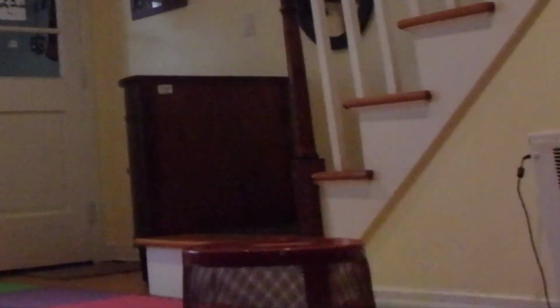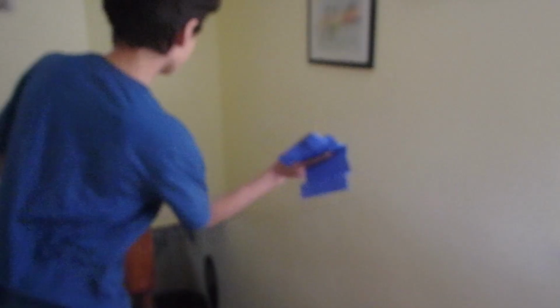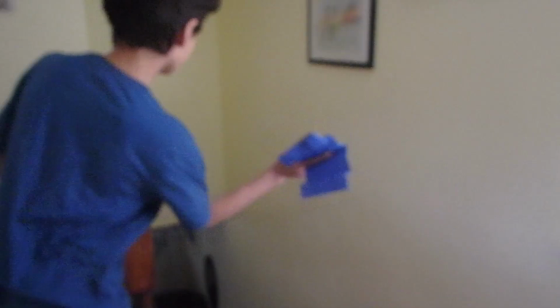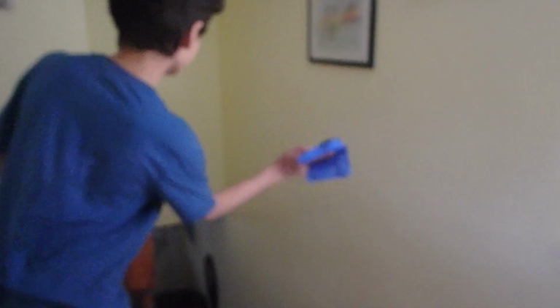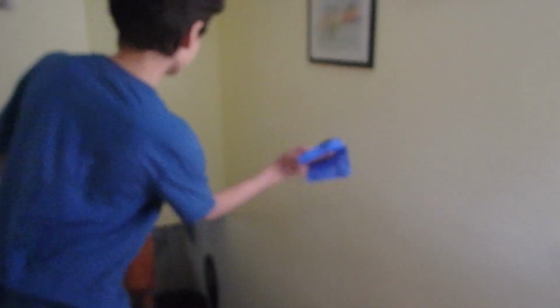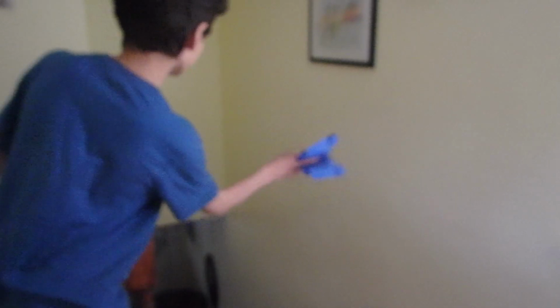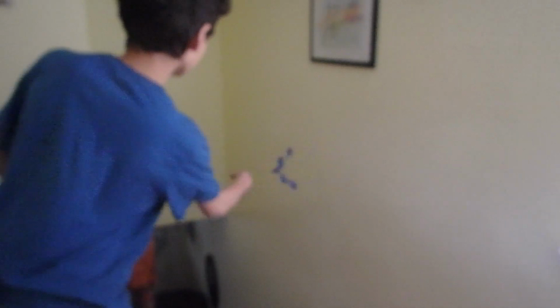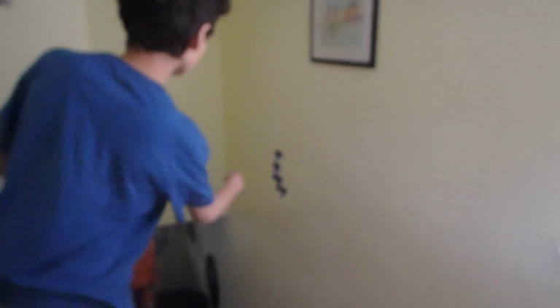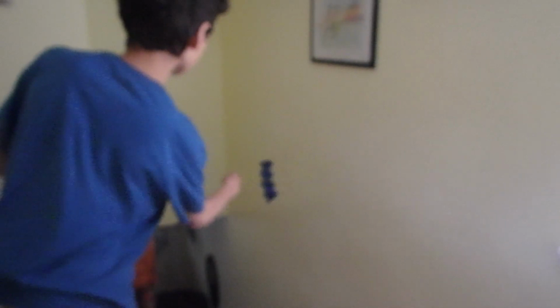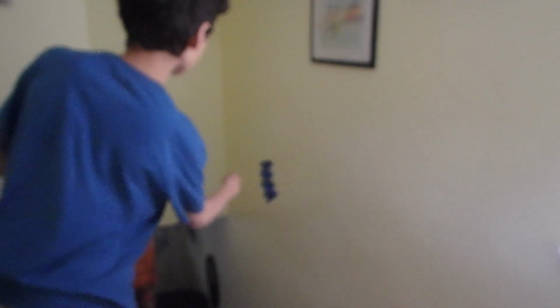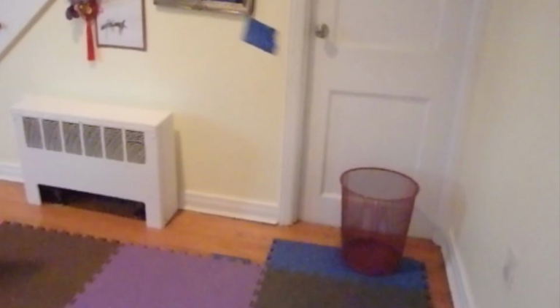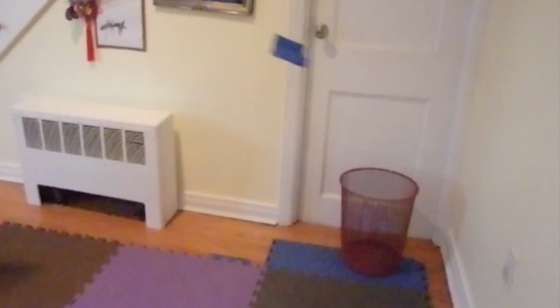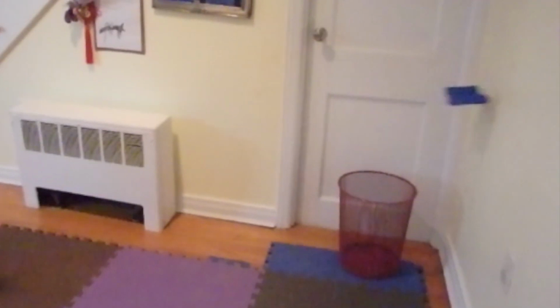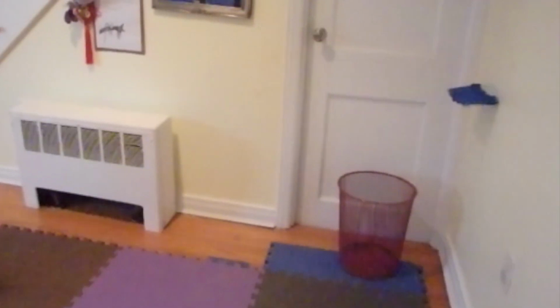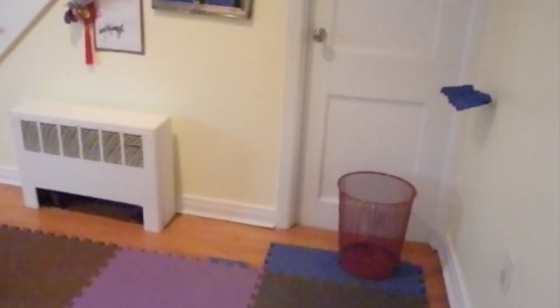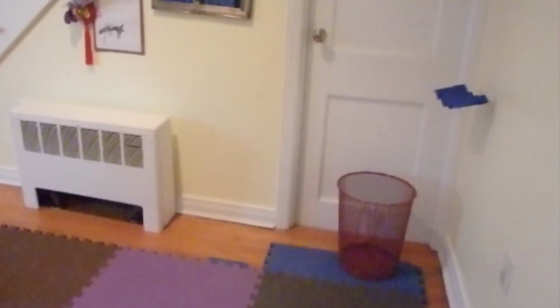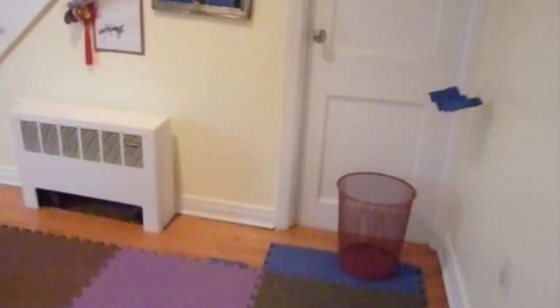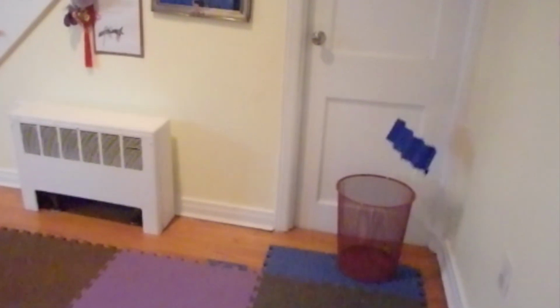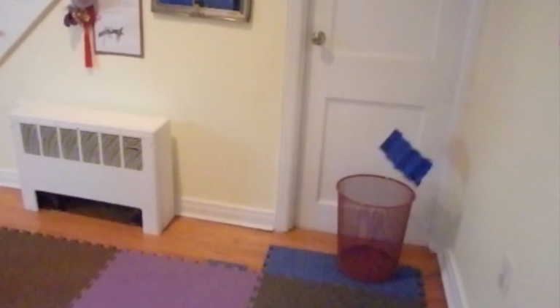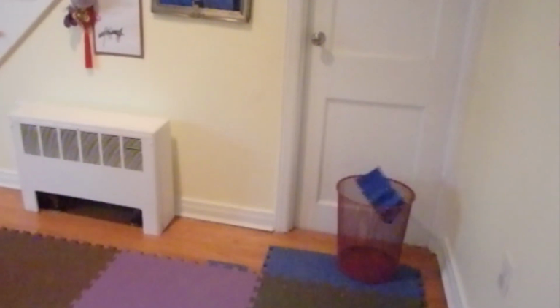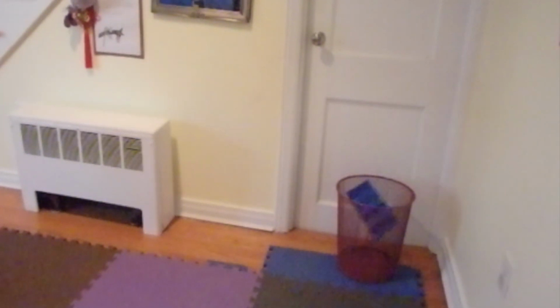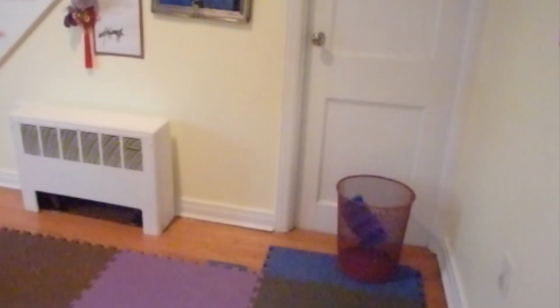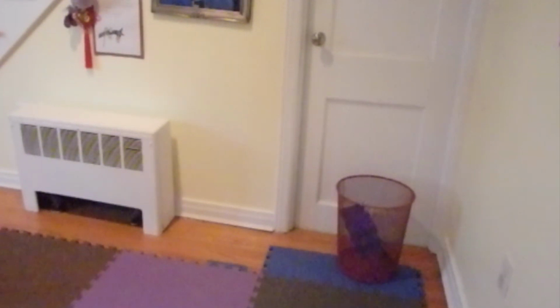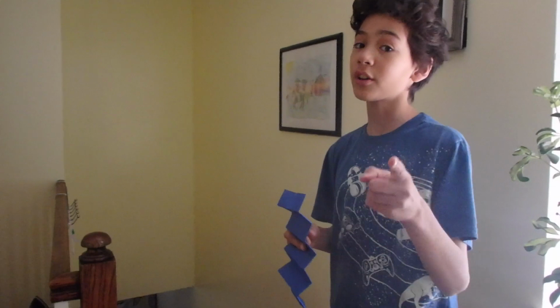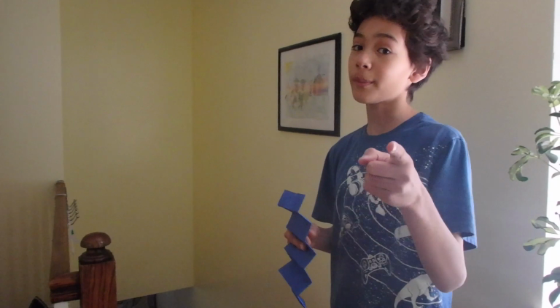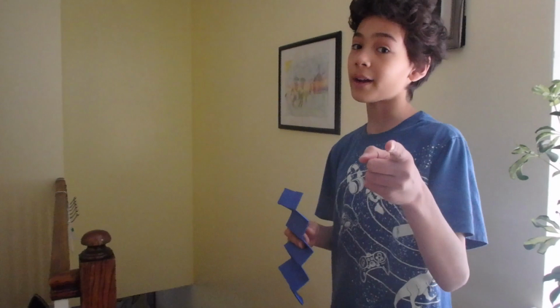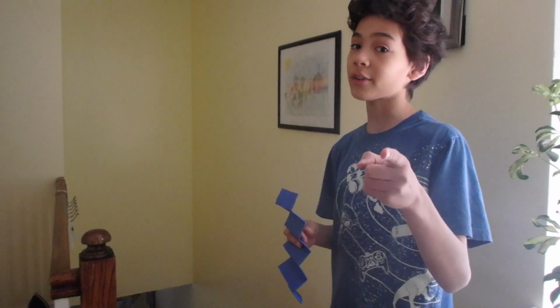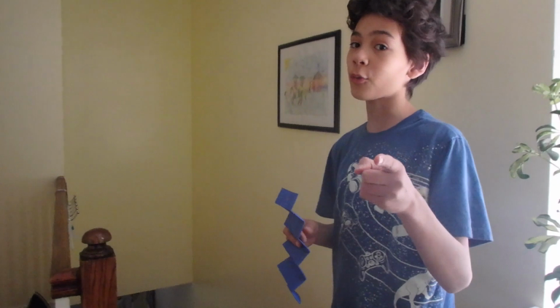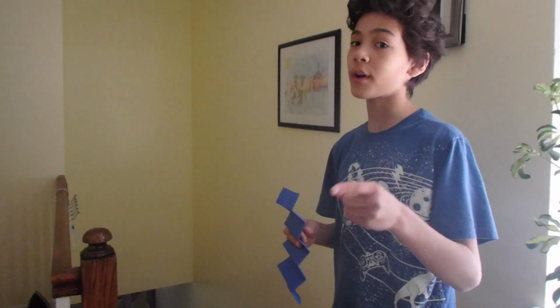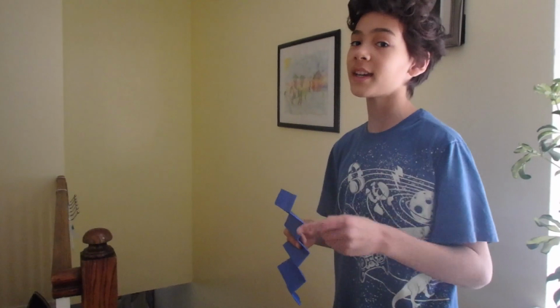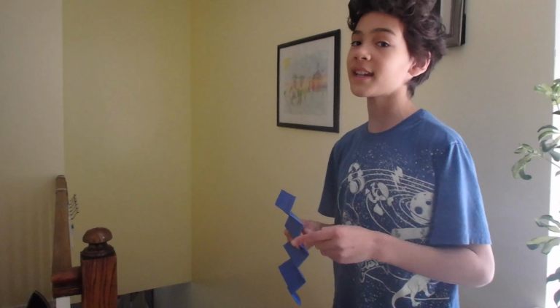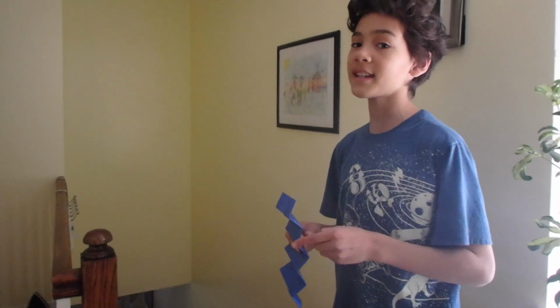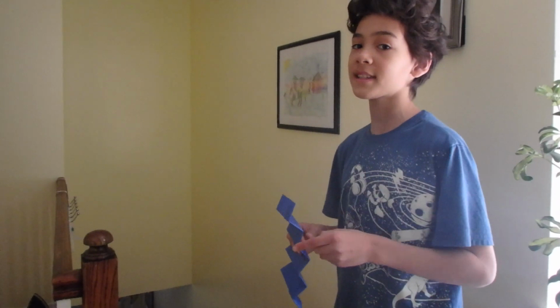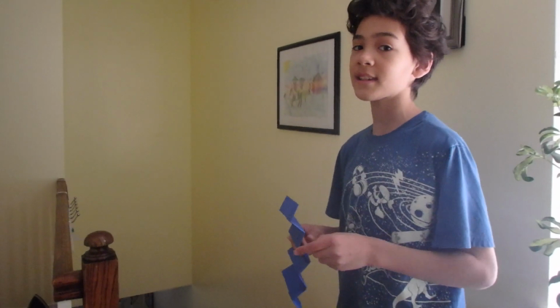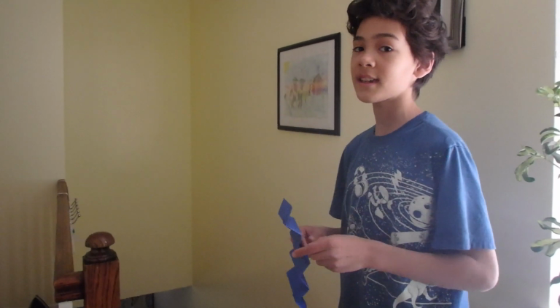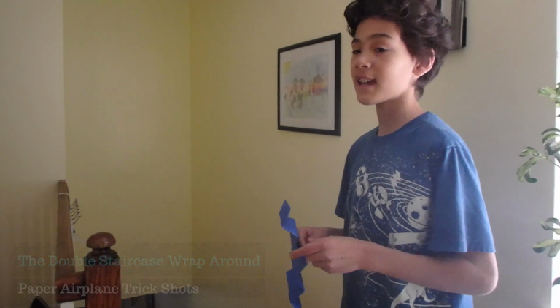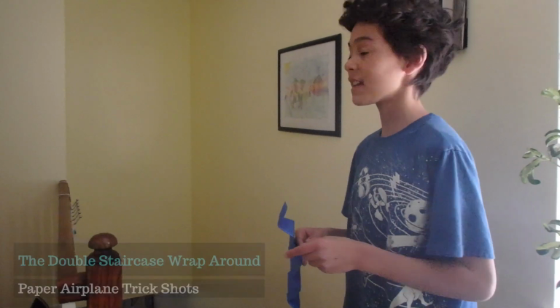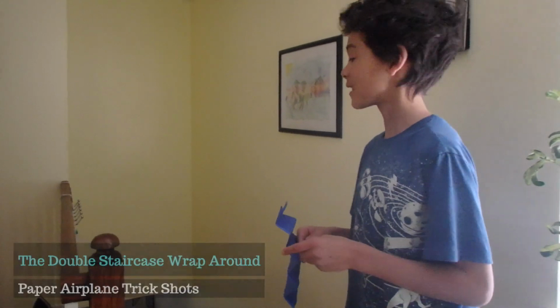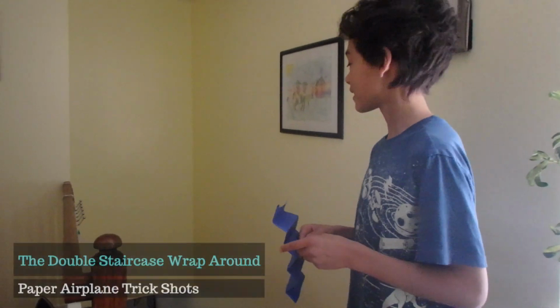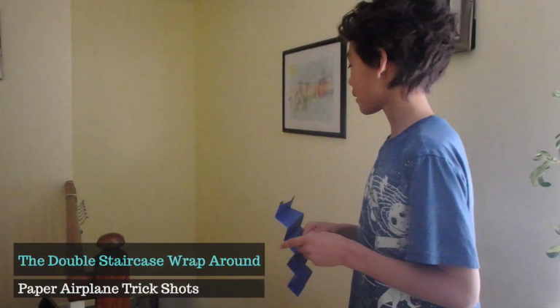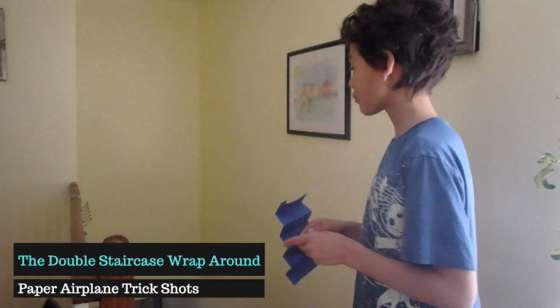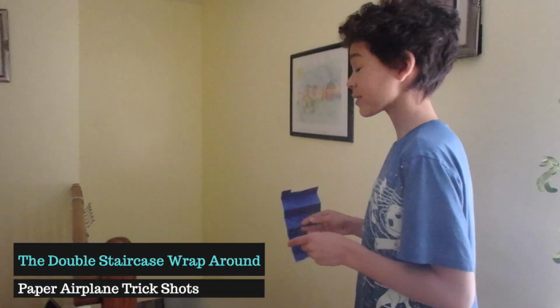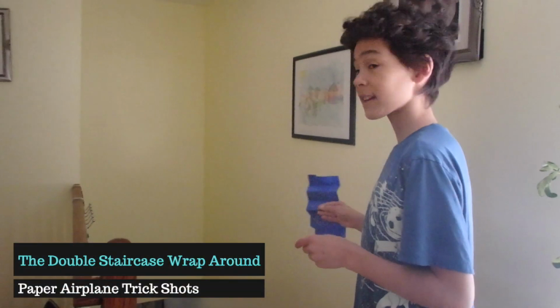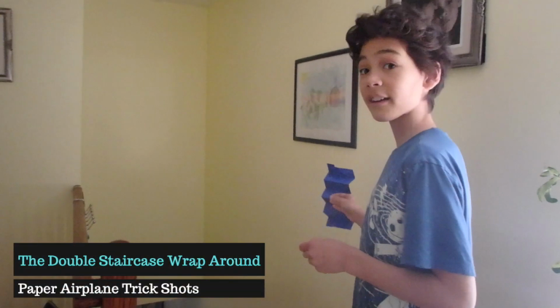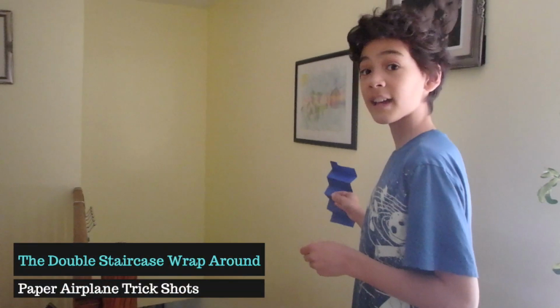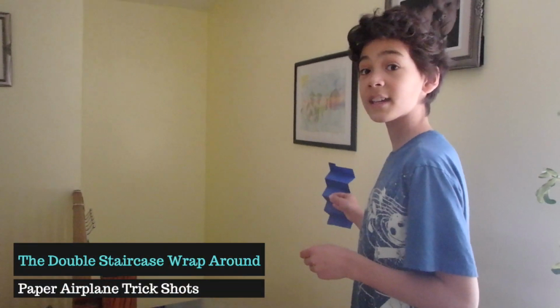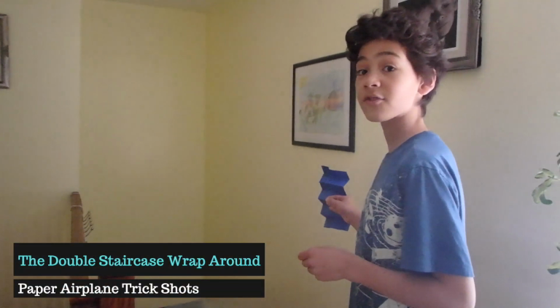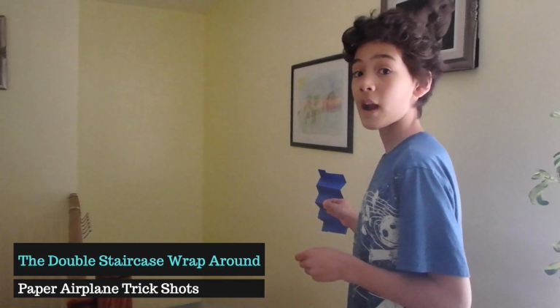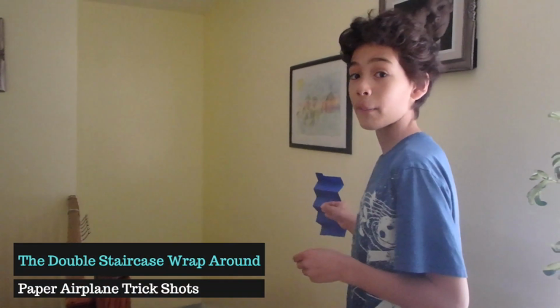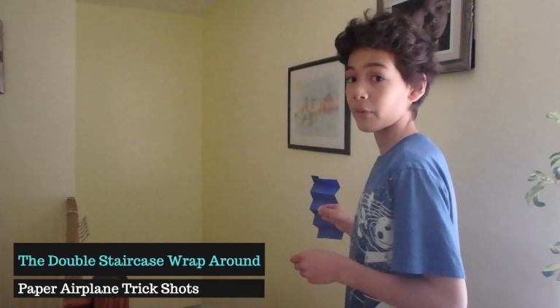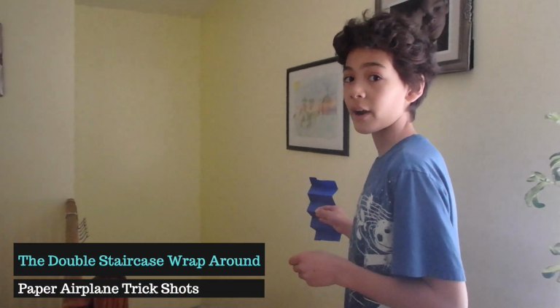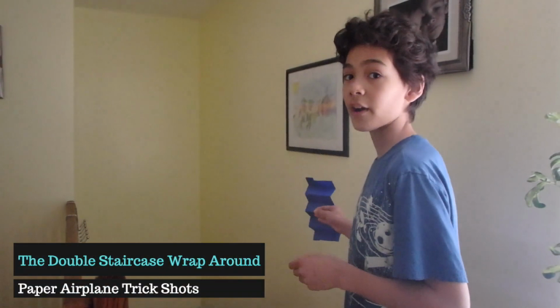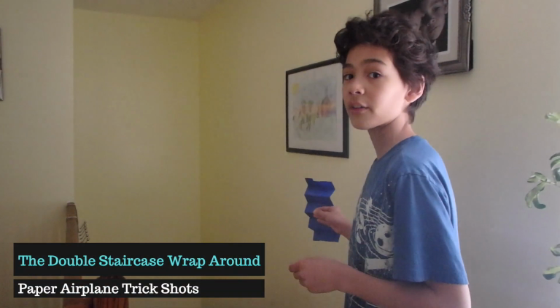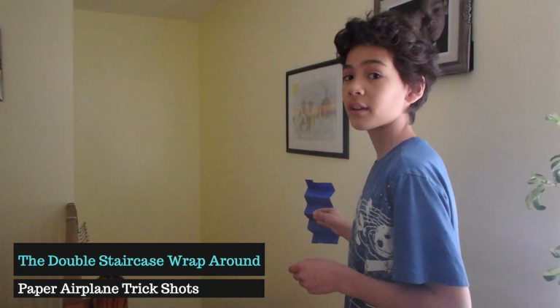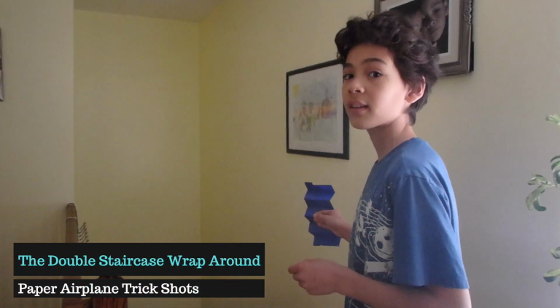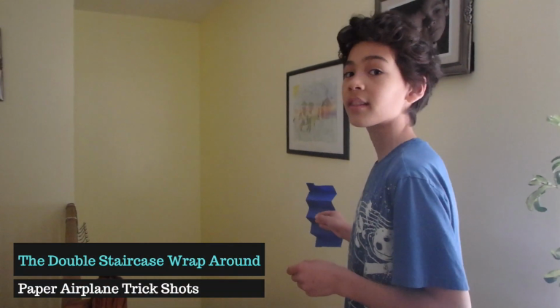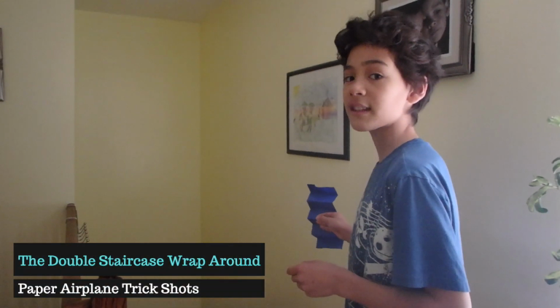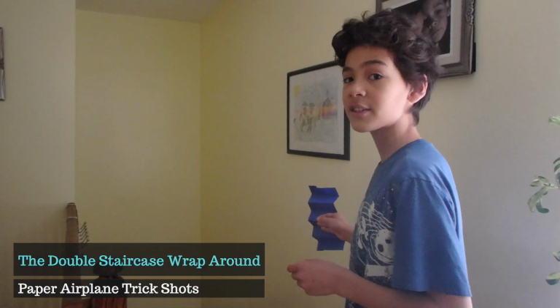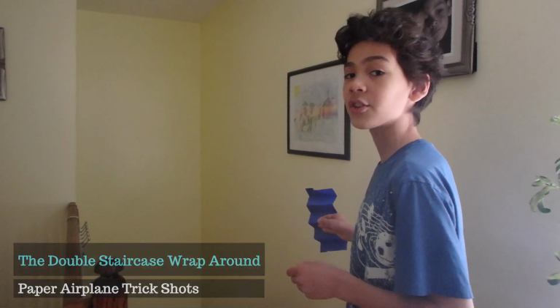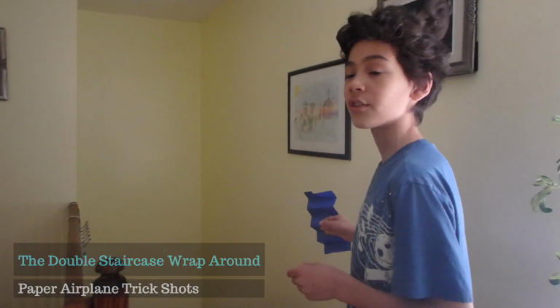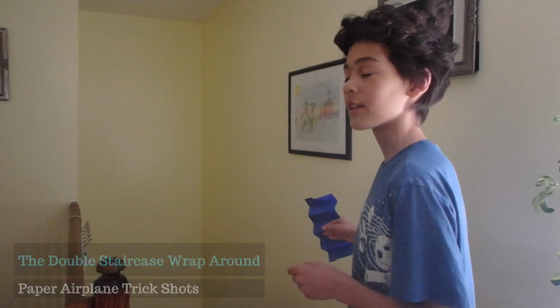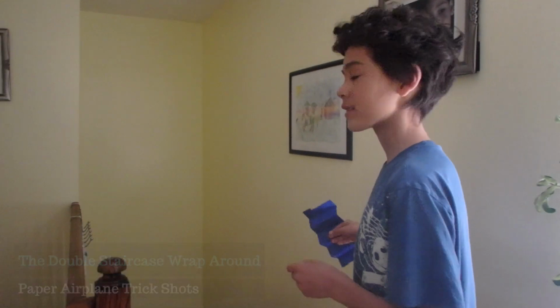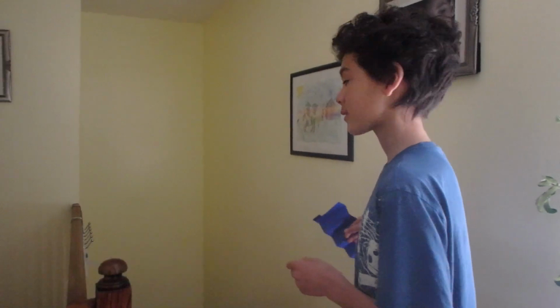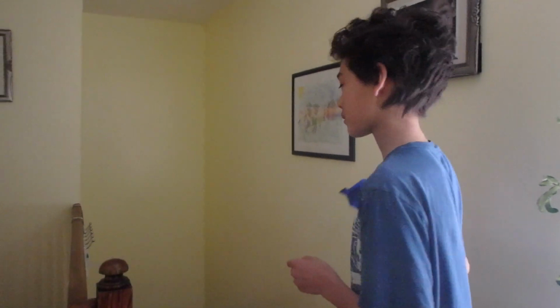This is a staircase plane, and what you're about to witness is a double staircase wraparound. Let's do this.